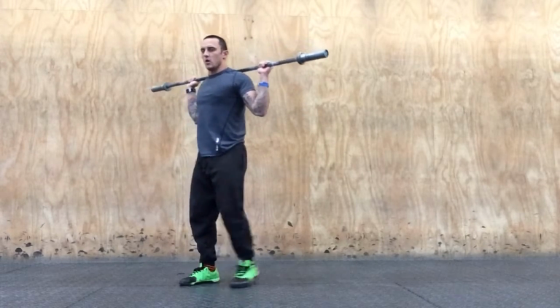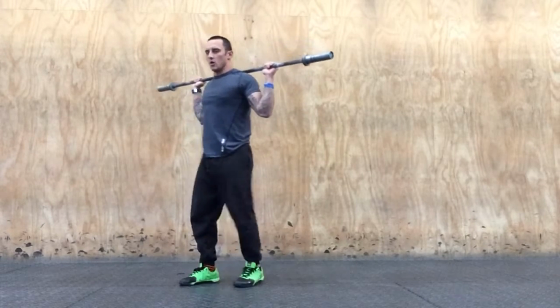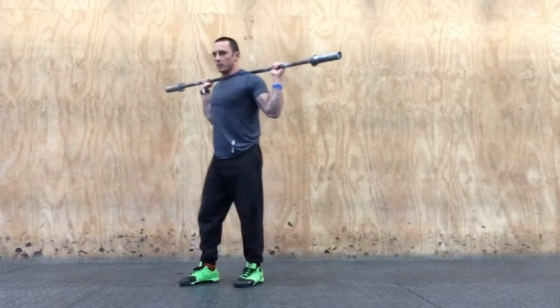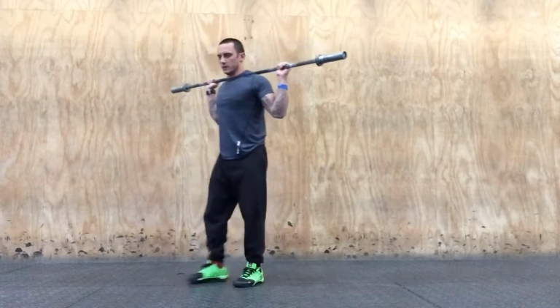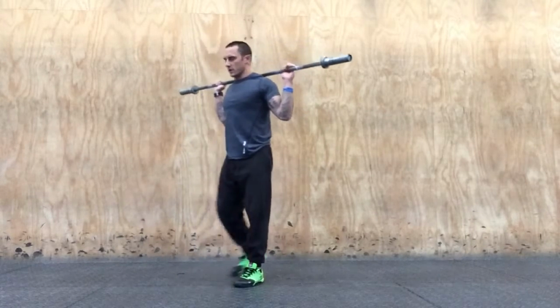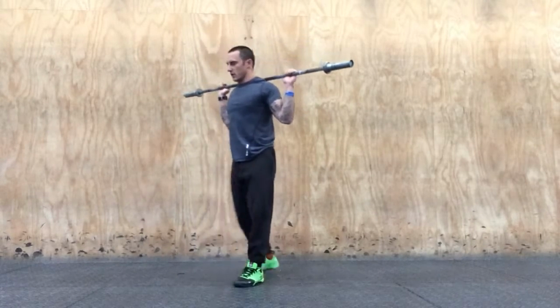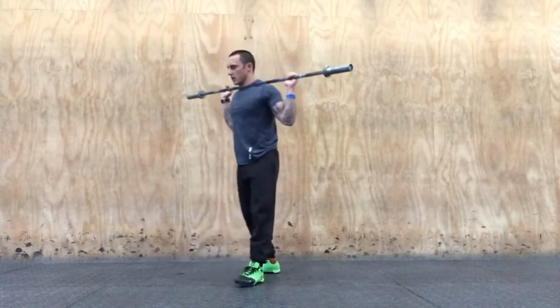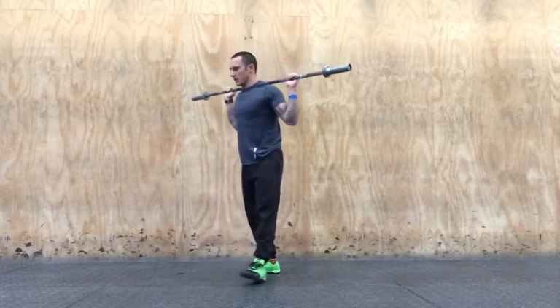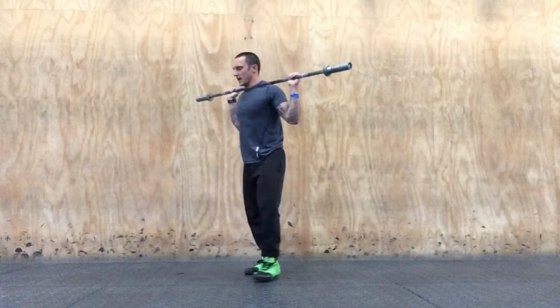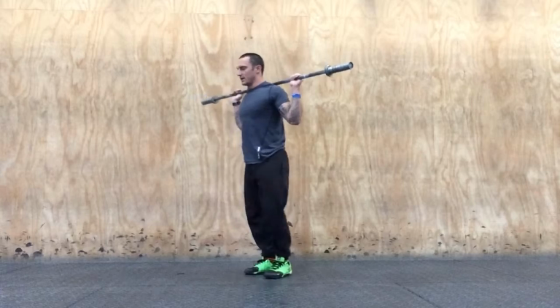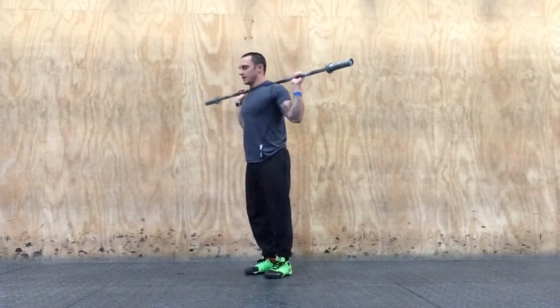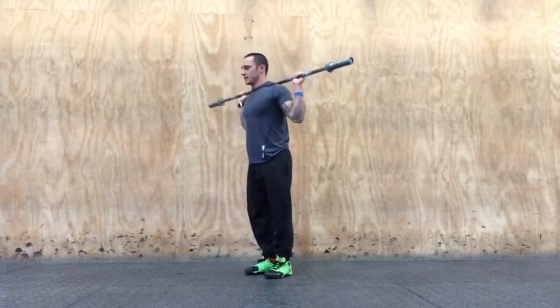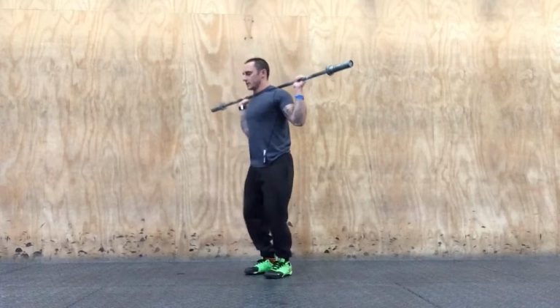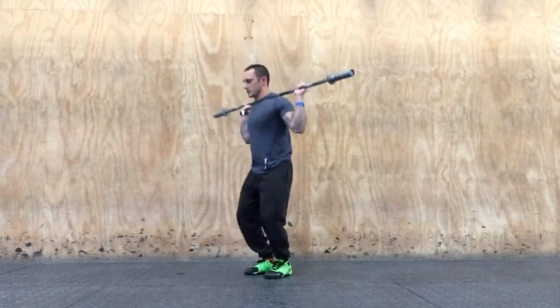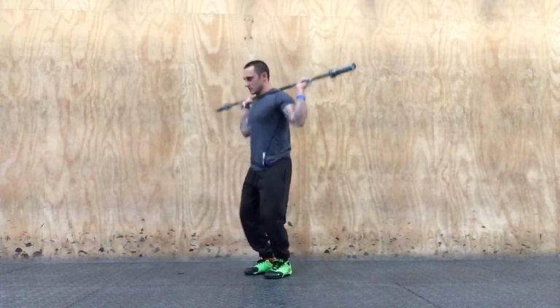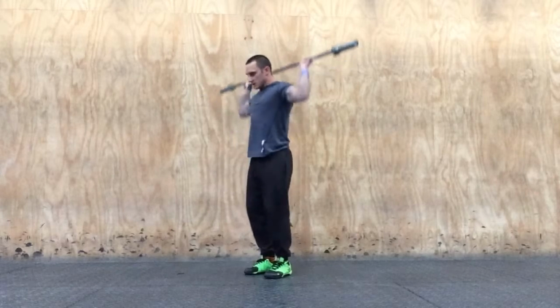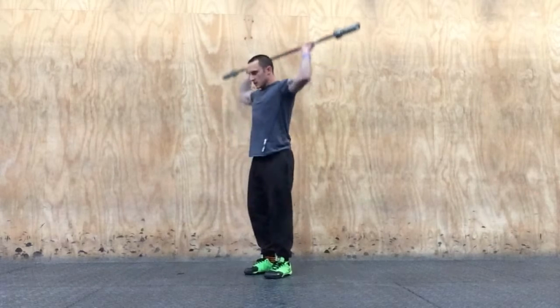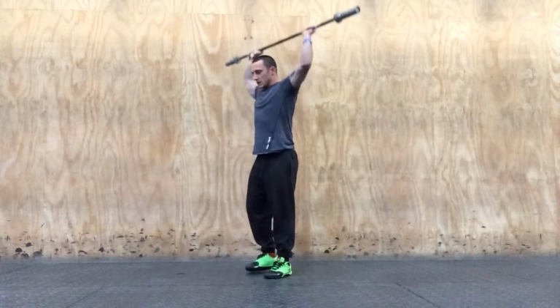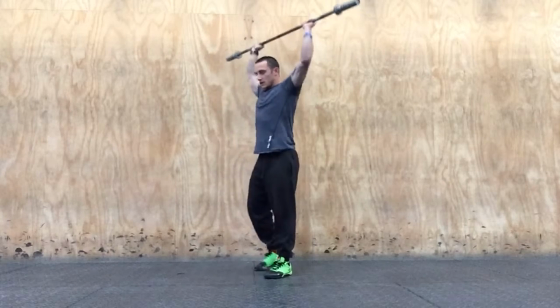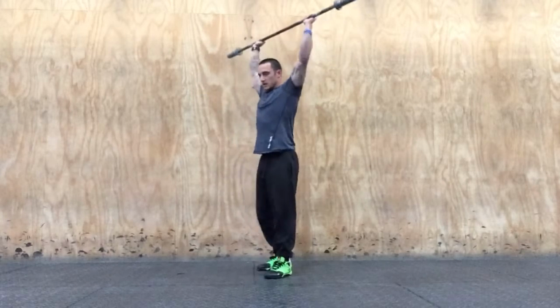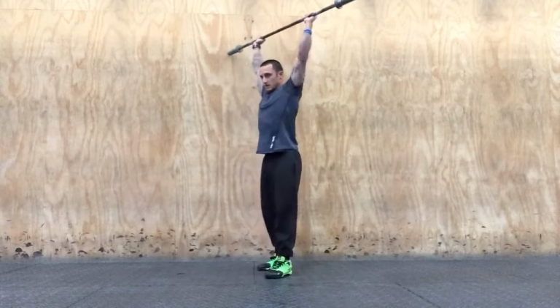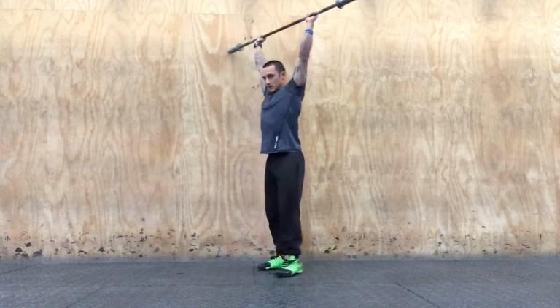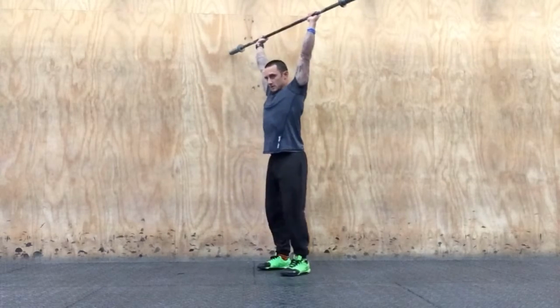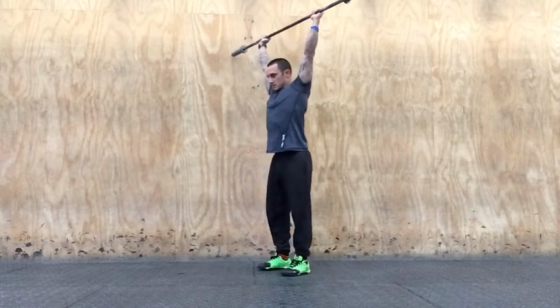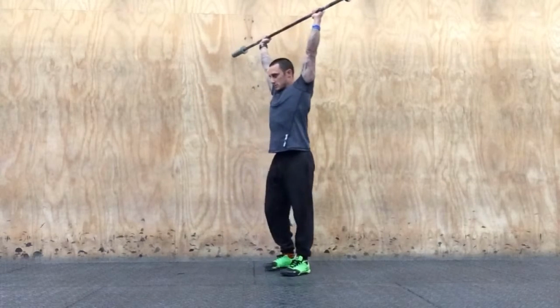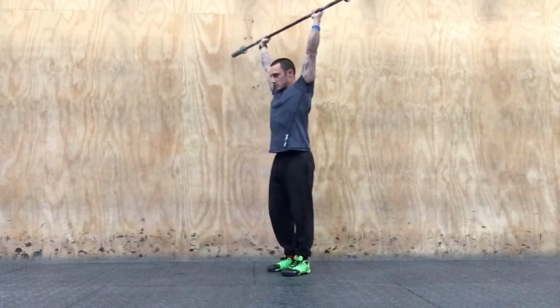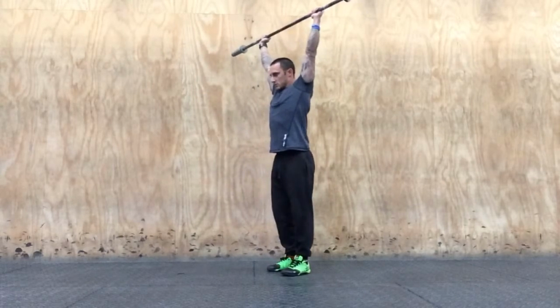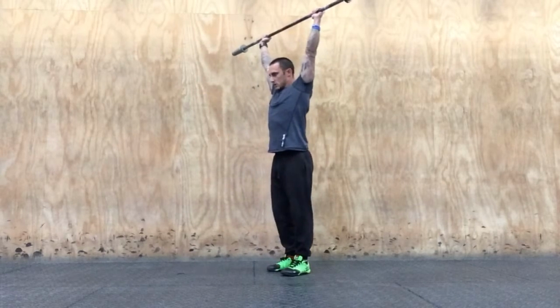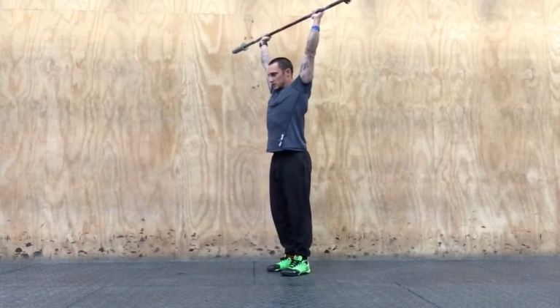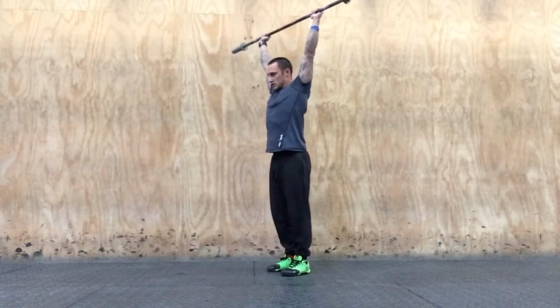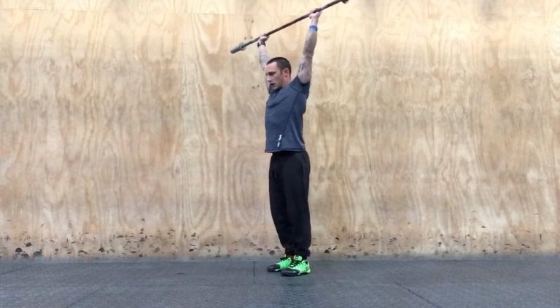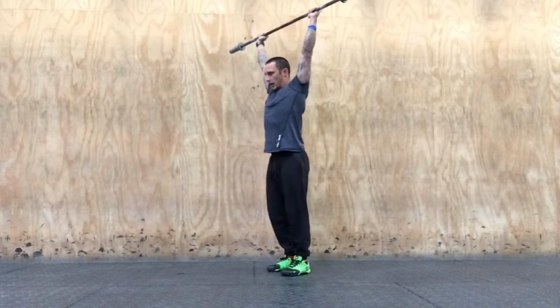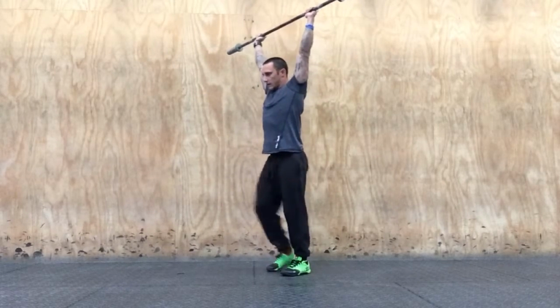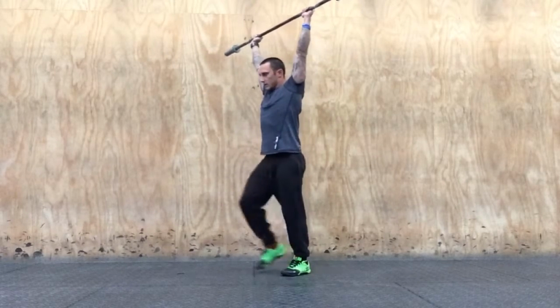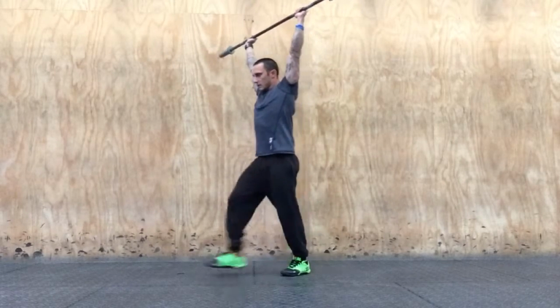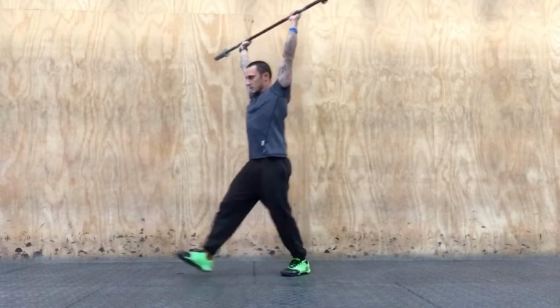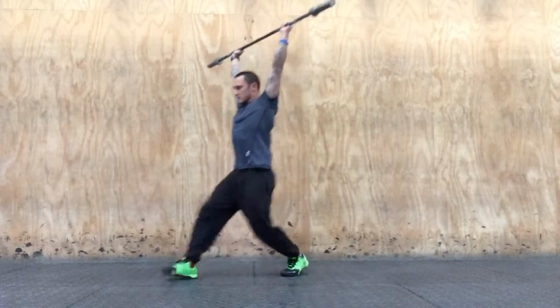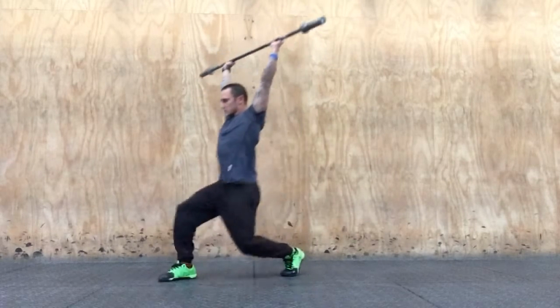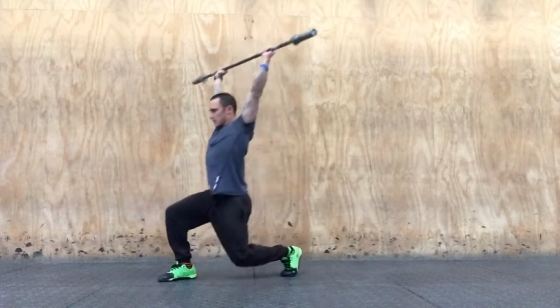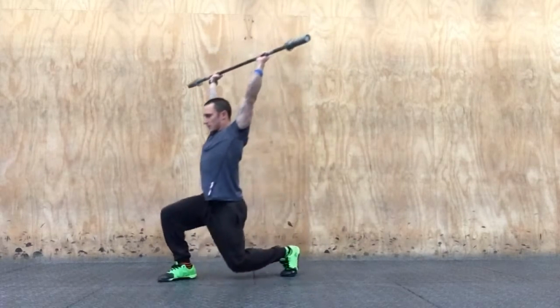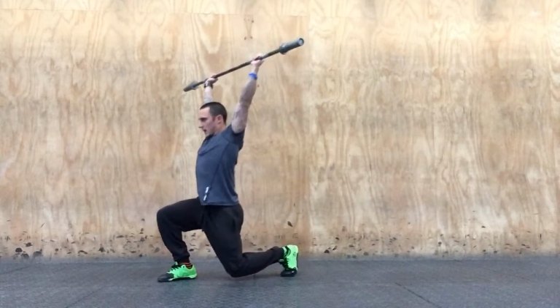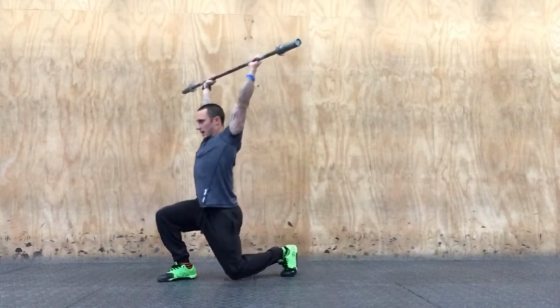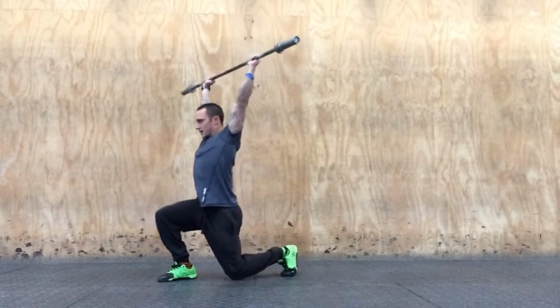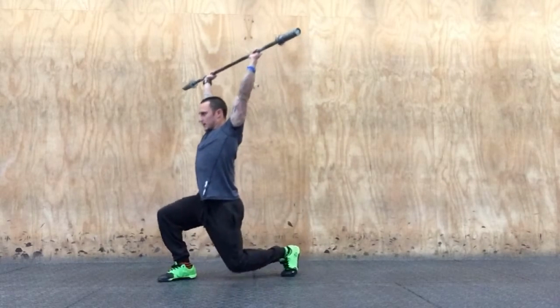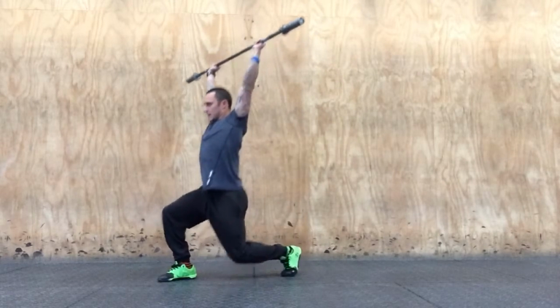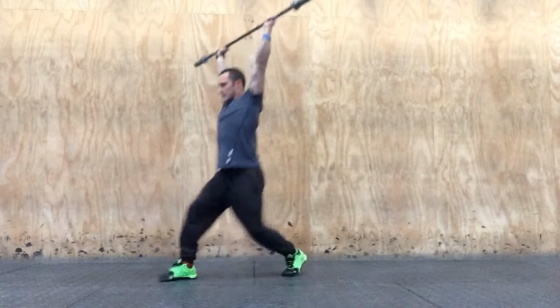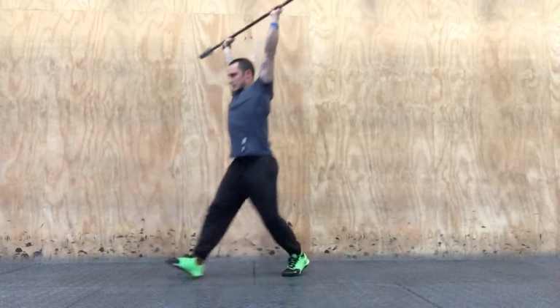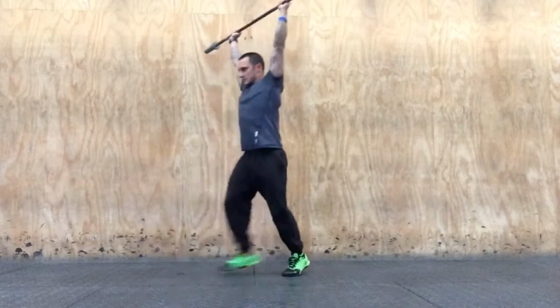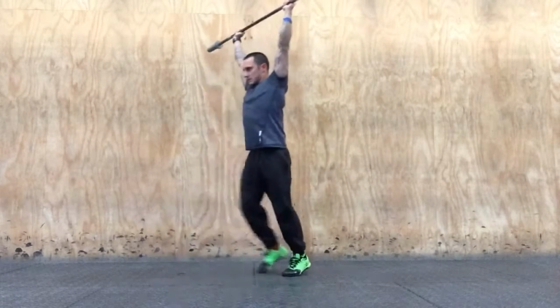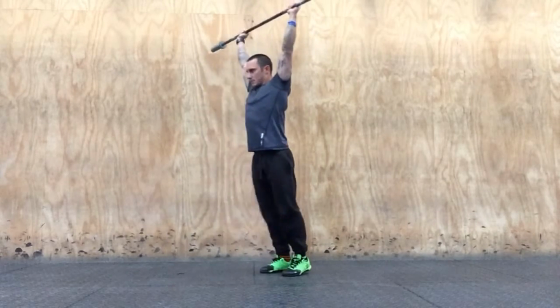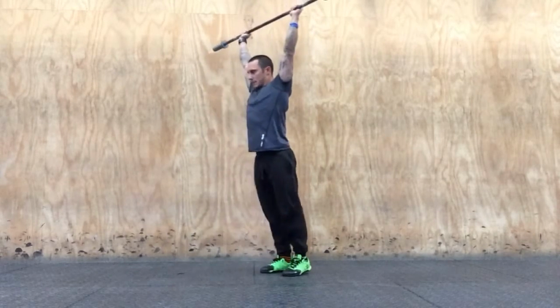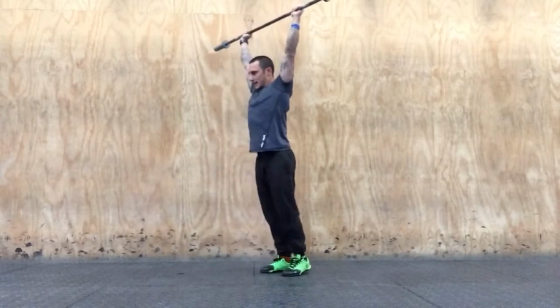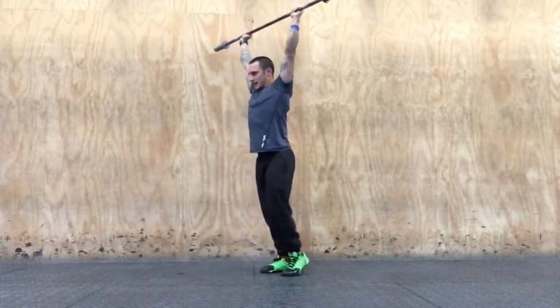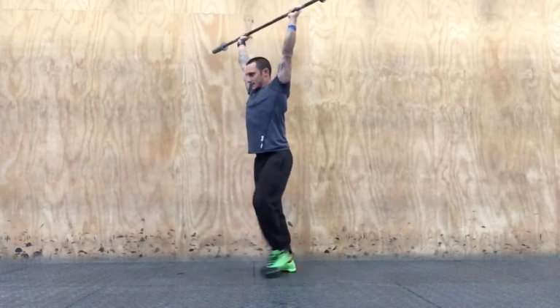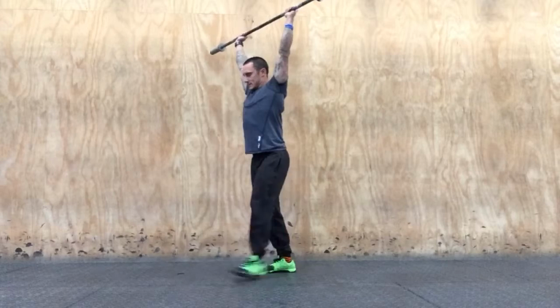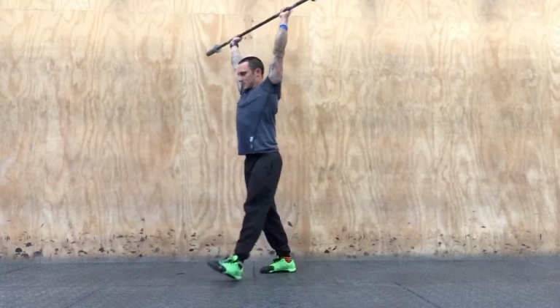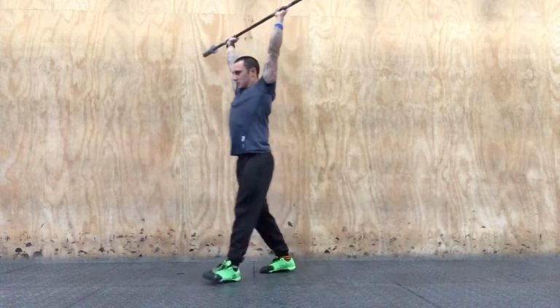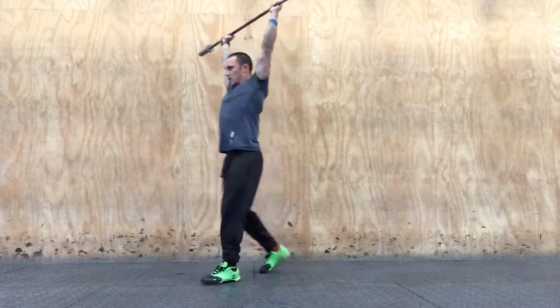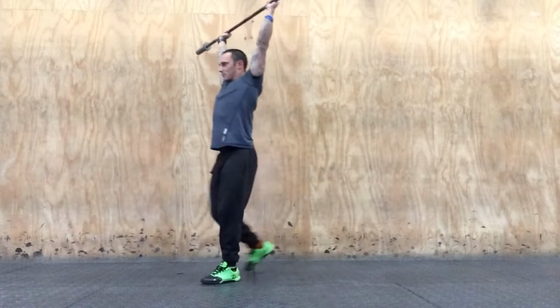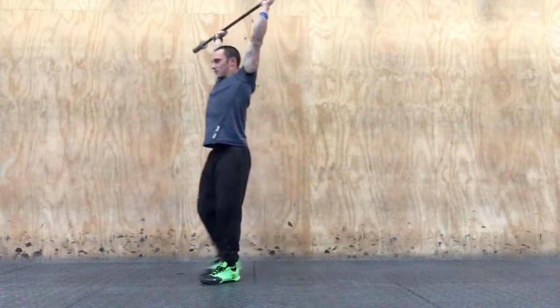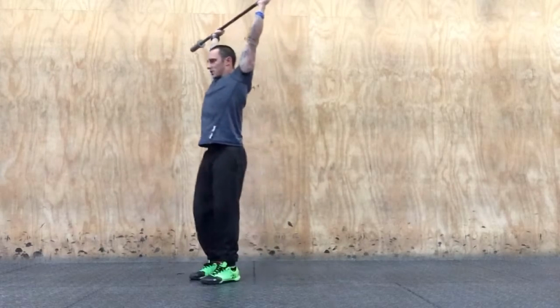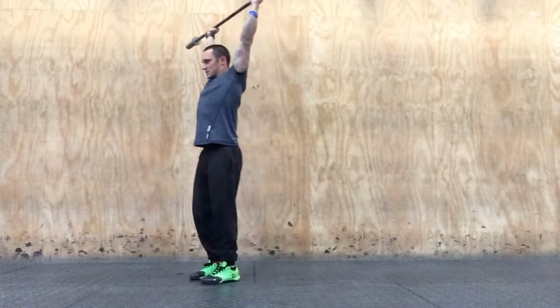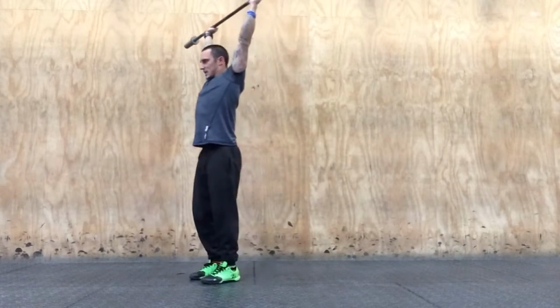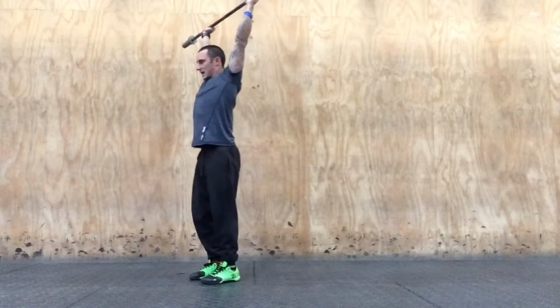Or we could go overhead — nice and tight — step out, step back at the same time, or reverse that.